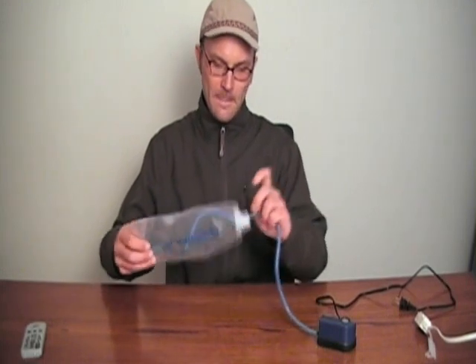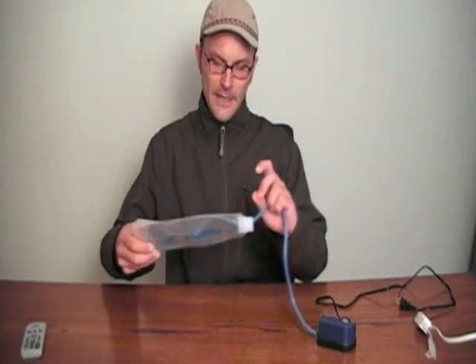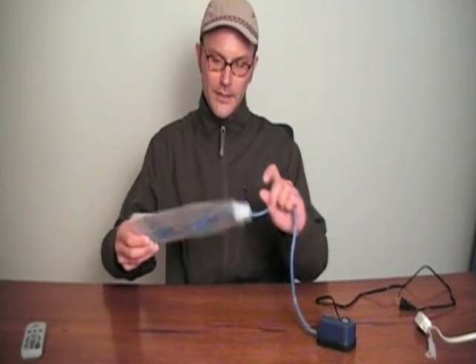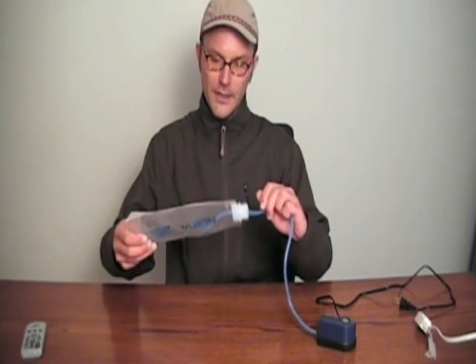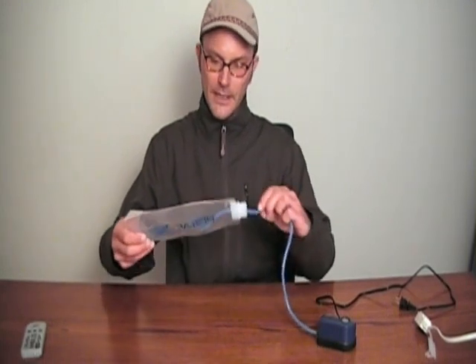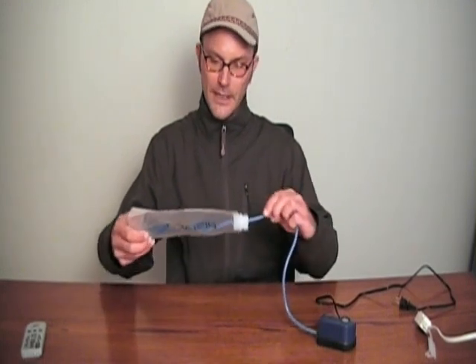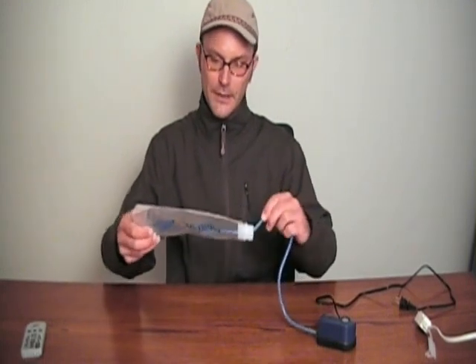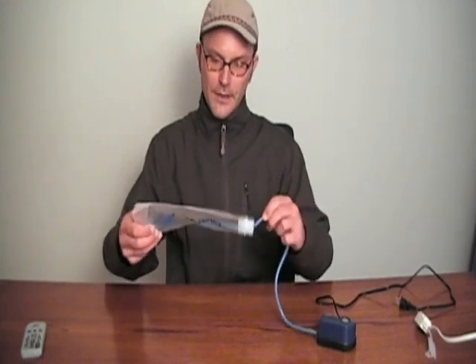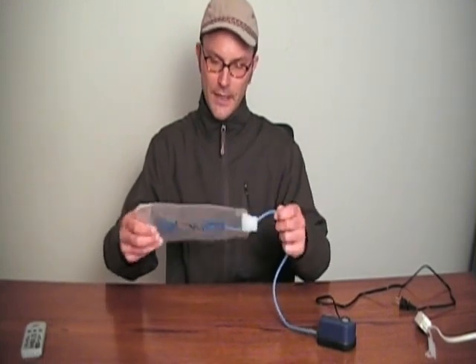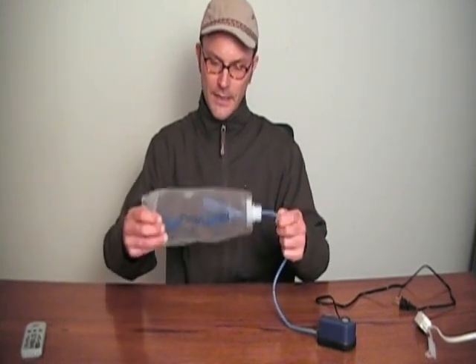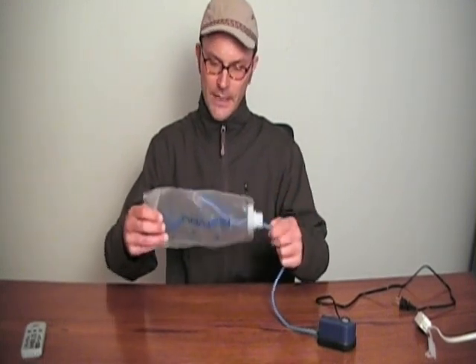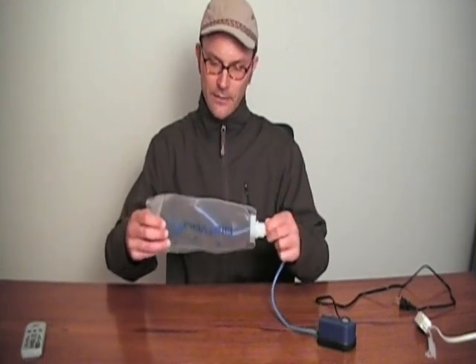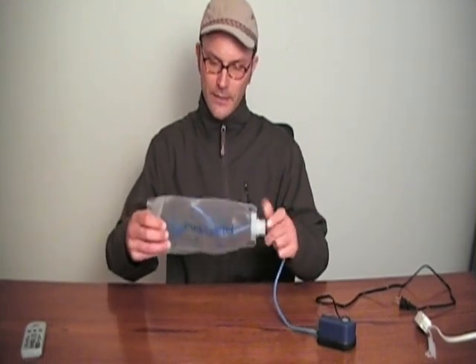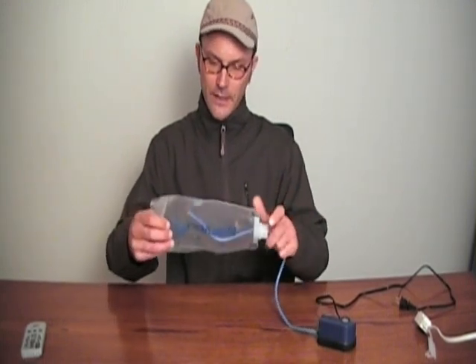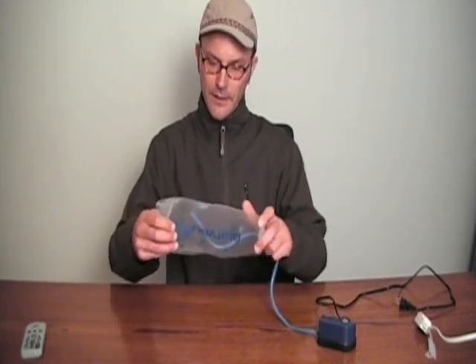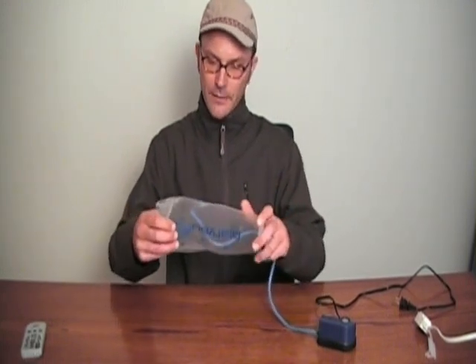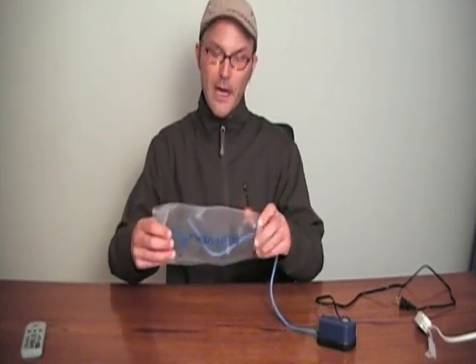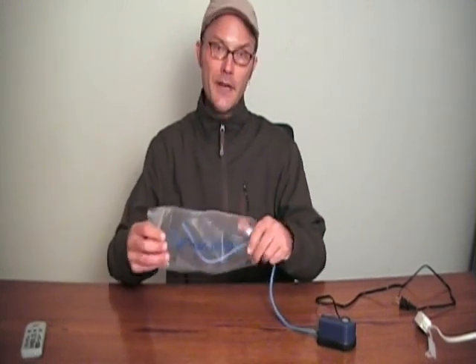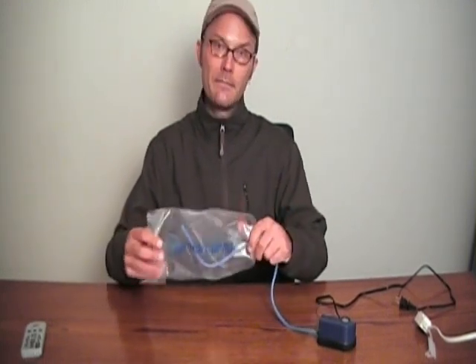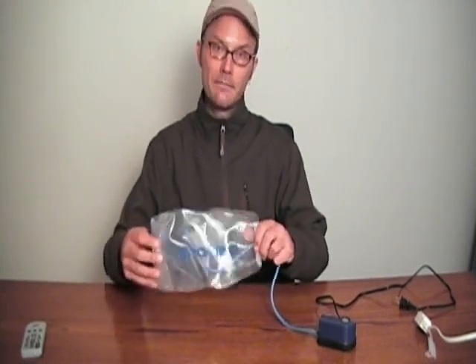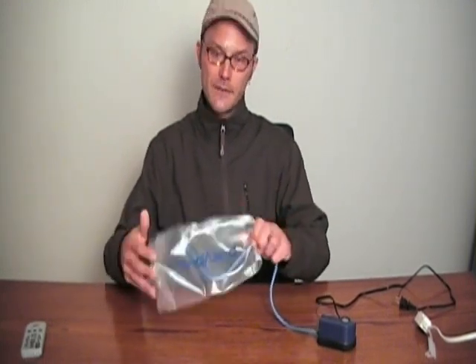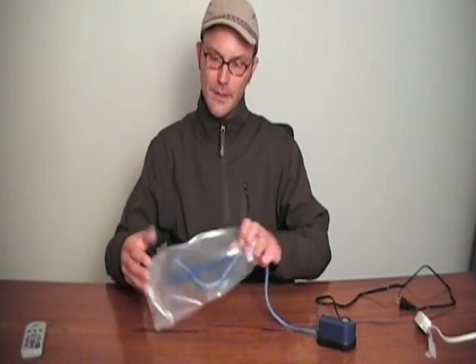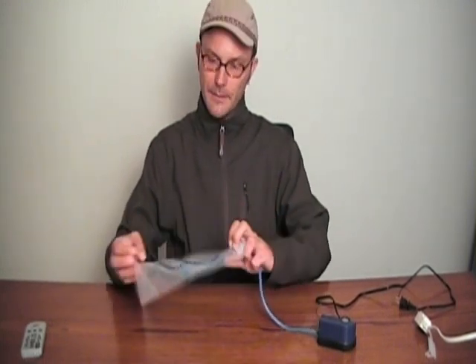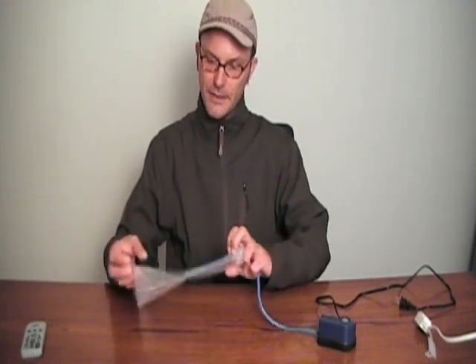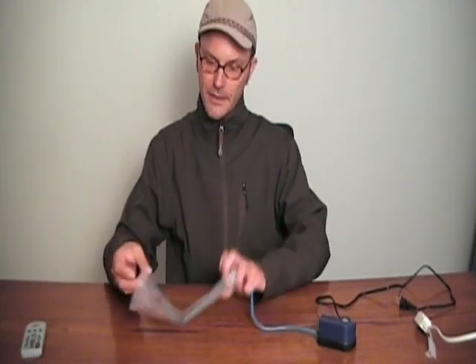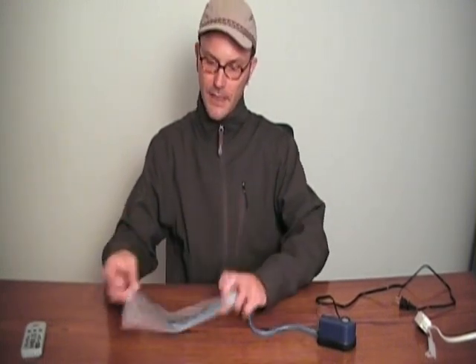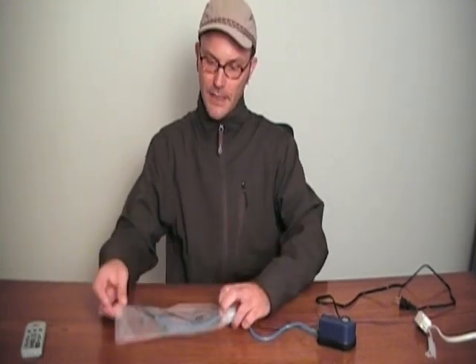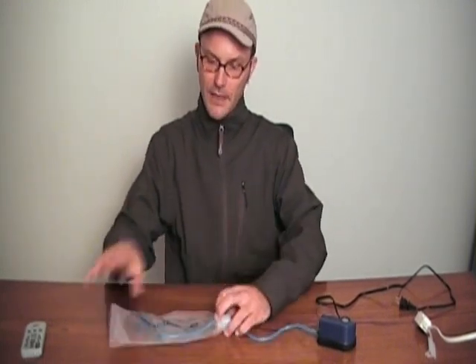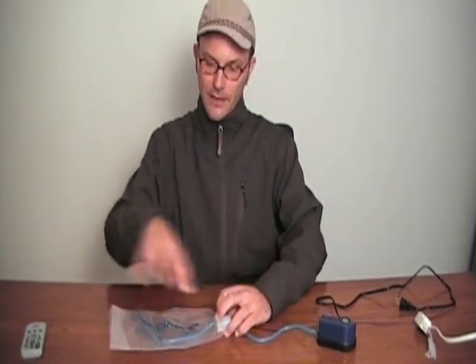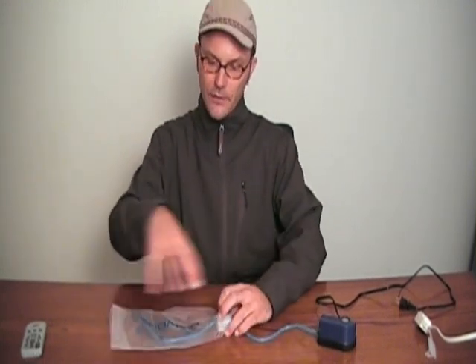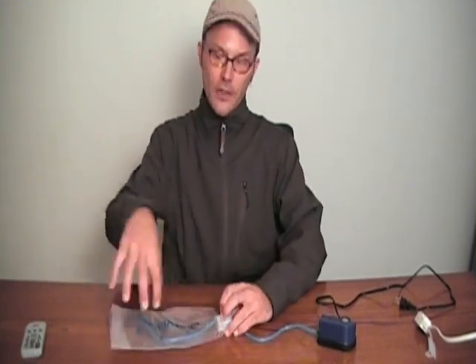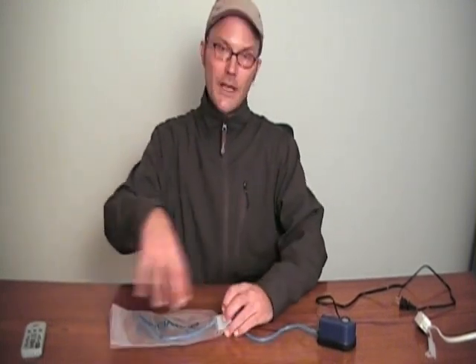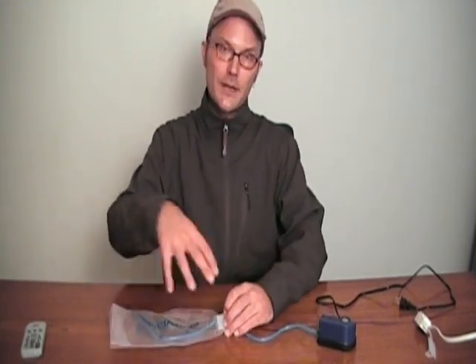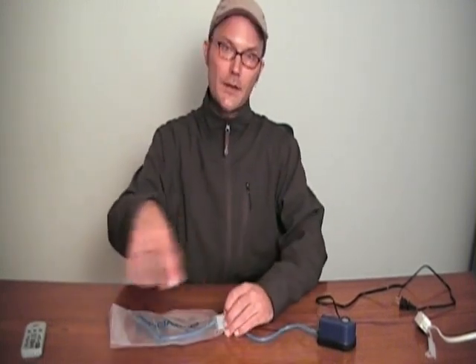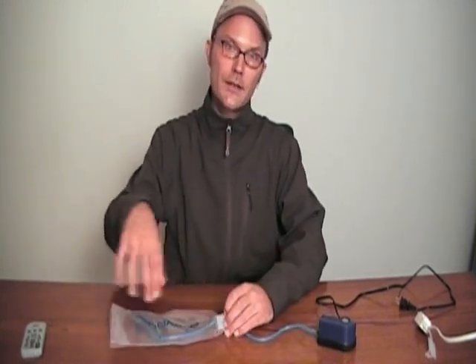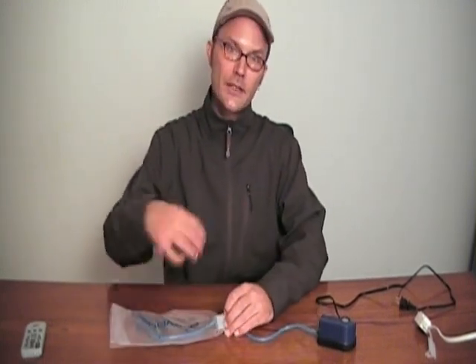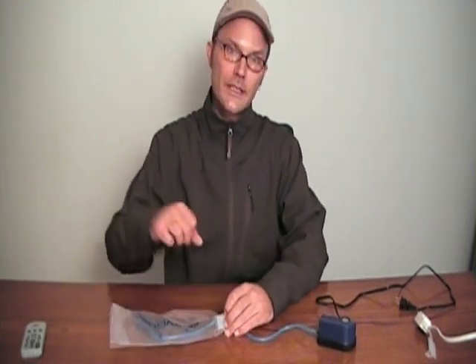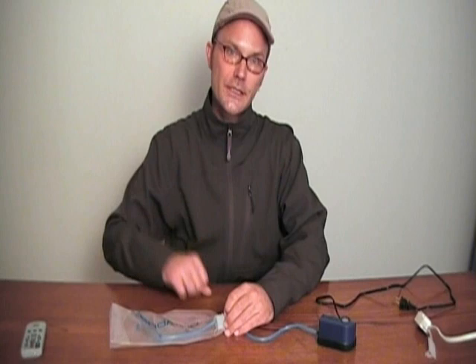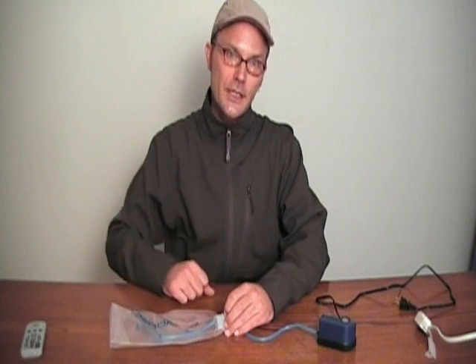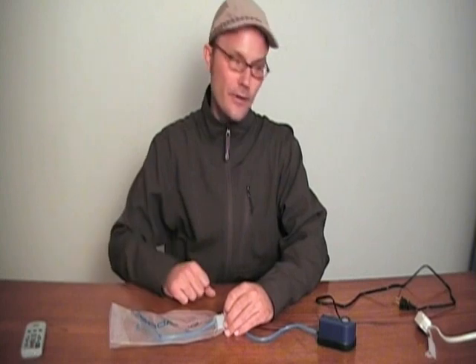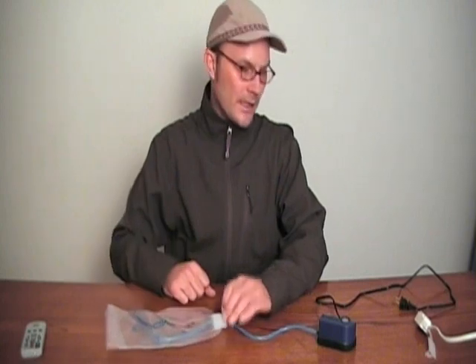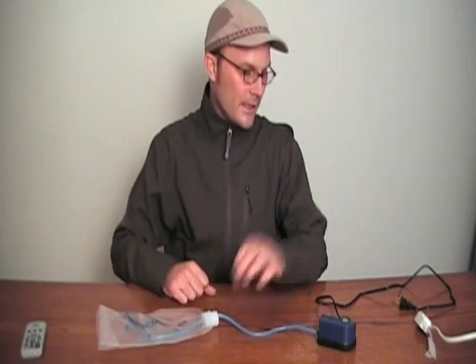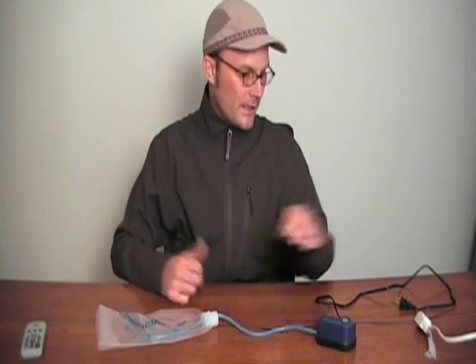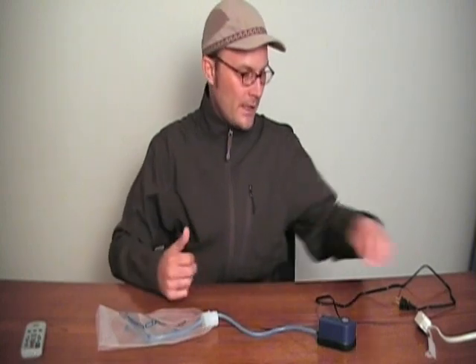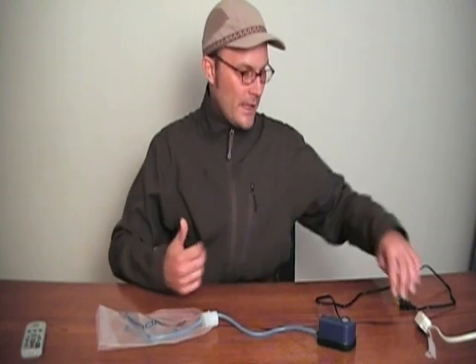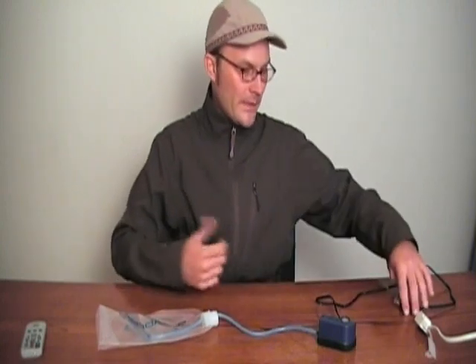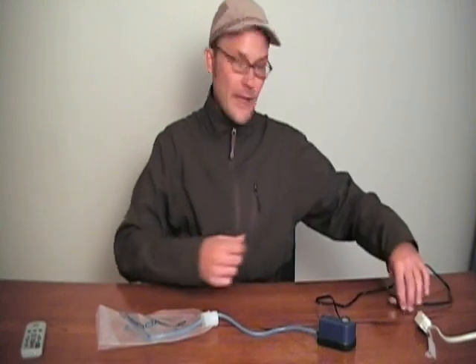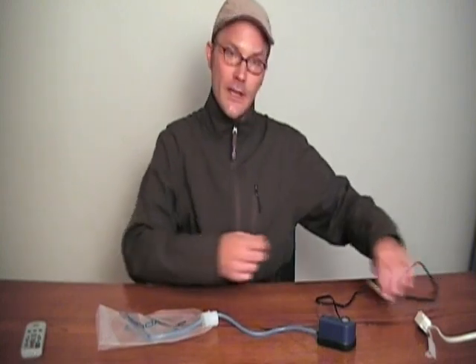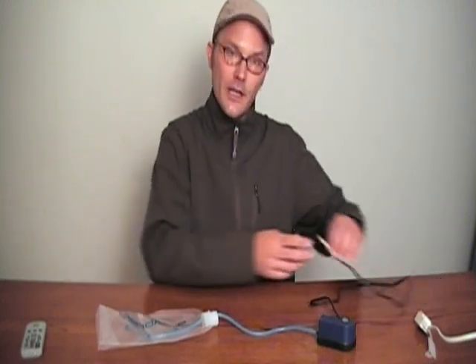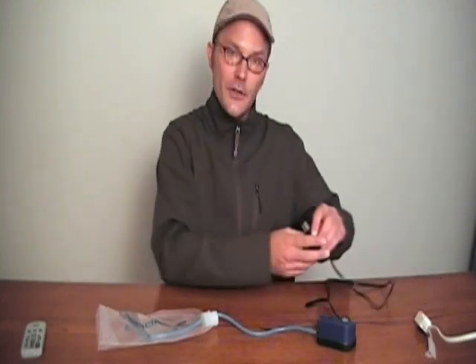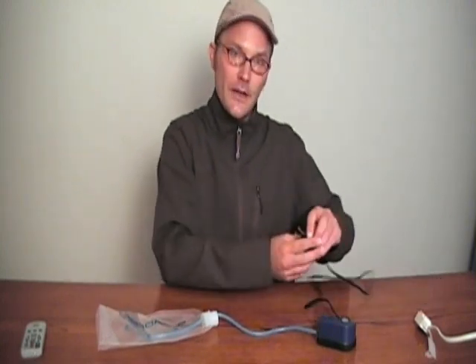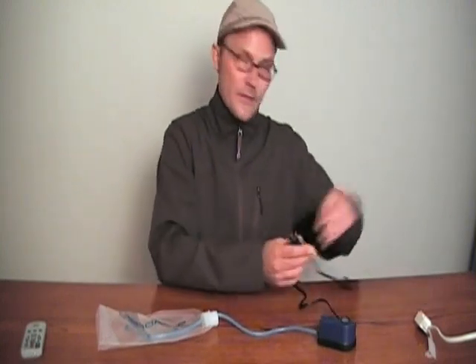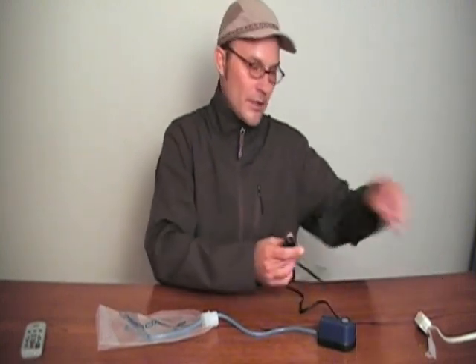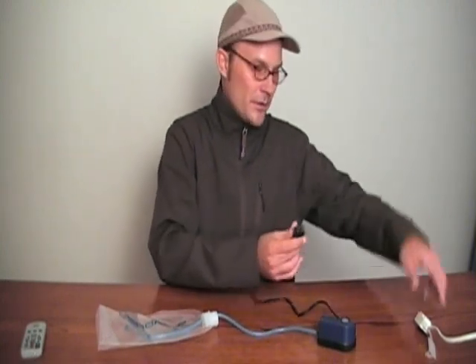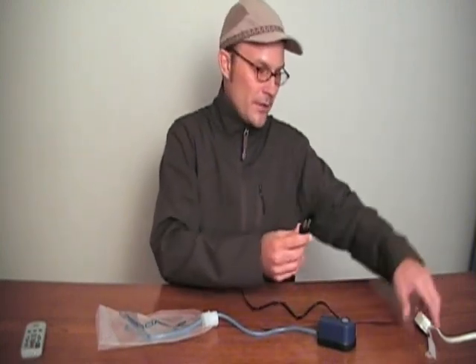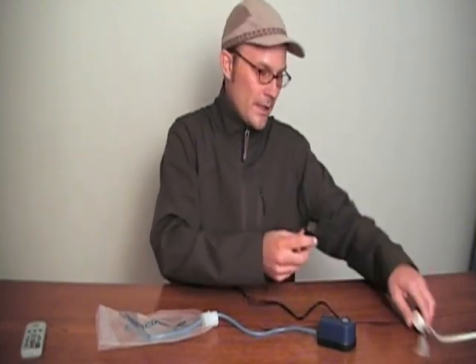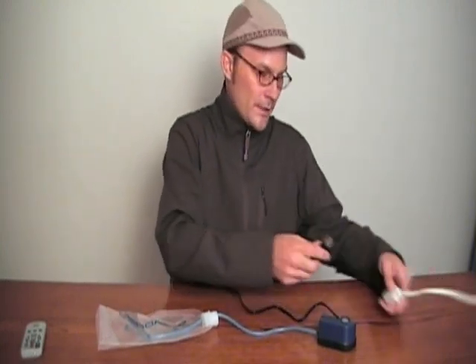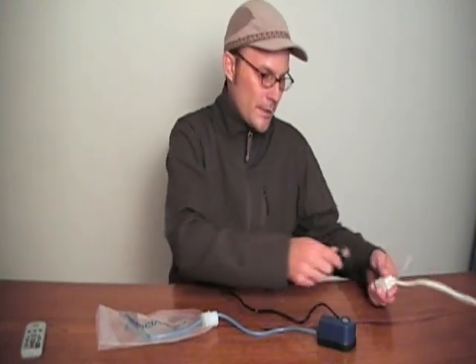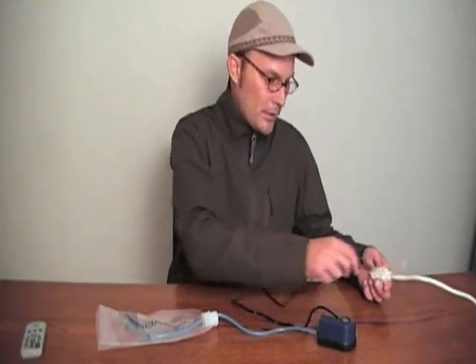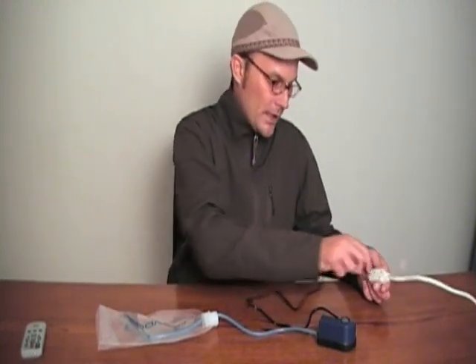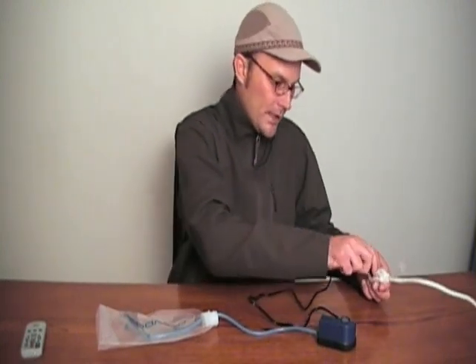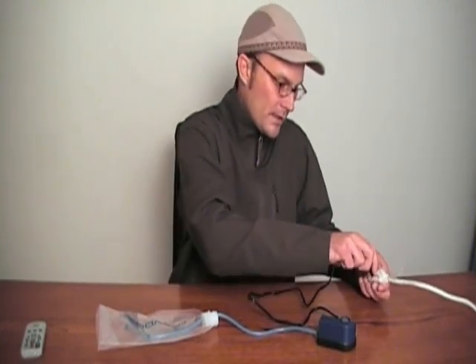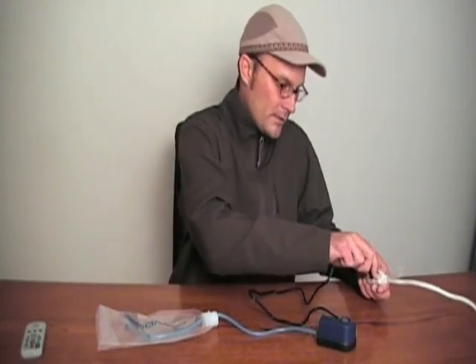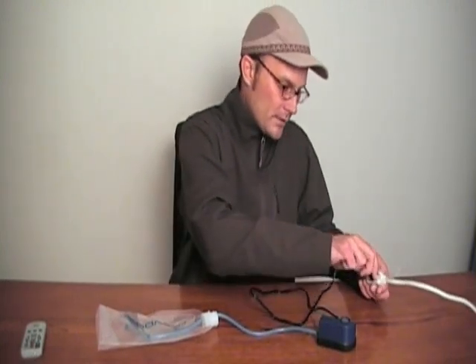I usually like to stick it down to the bottom, just to make sure I get a lot of good air circulation going. And then all you have to do is plug it in.